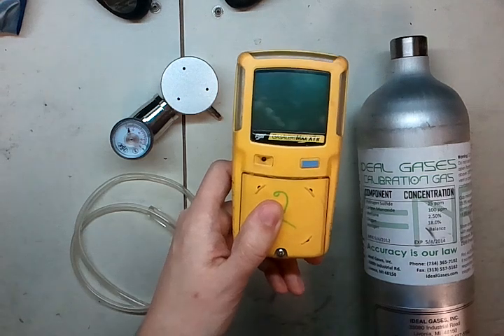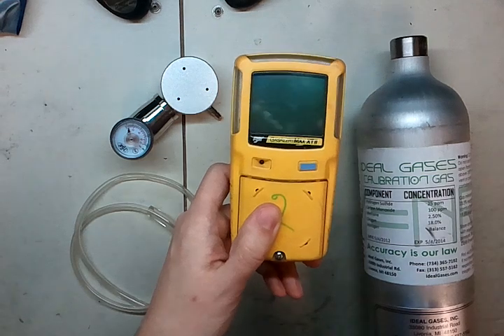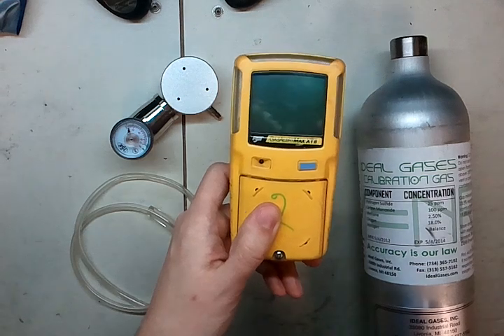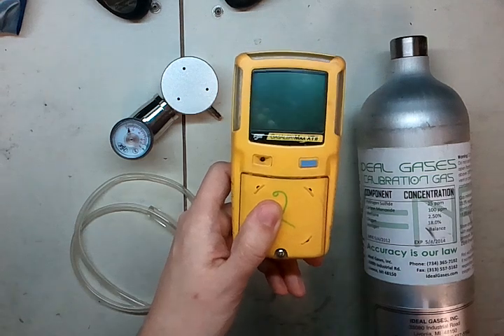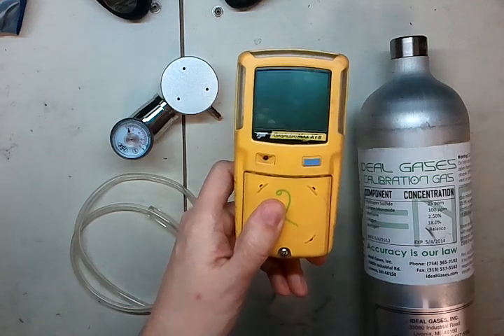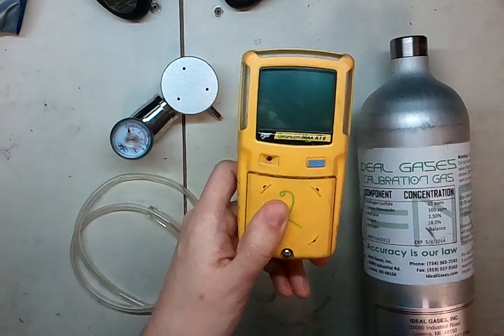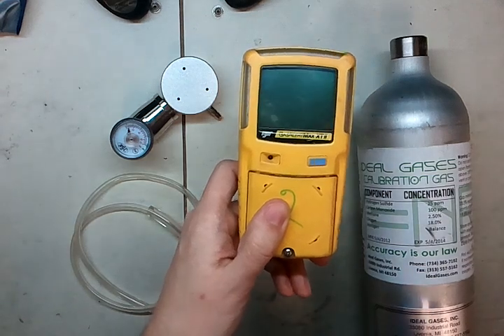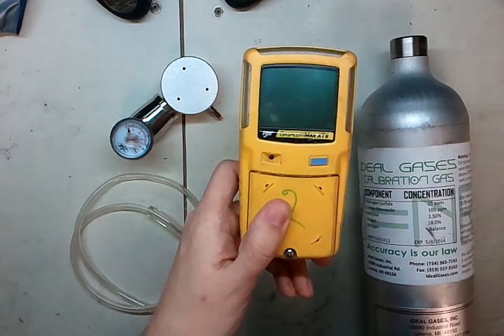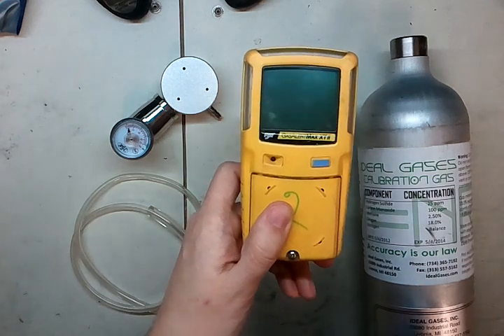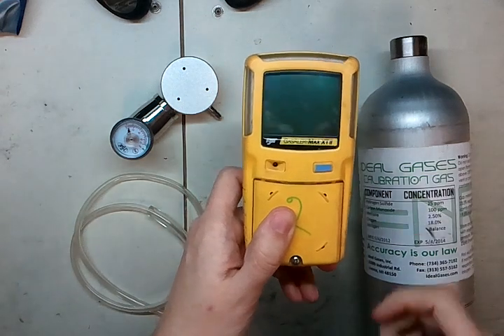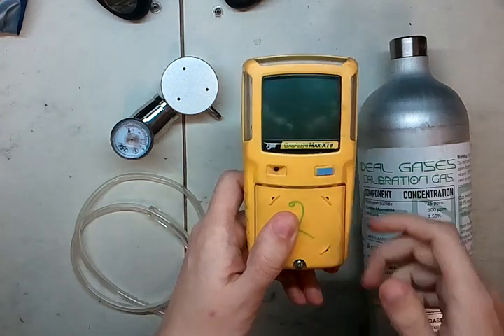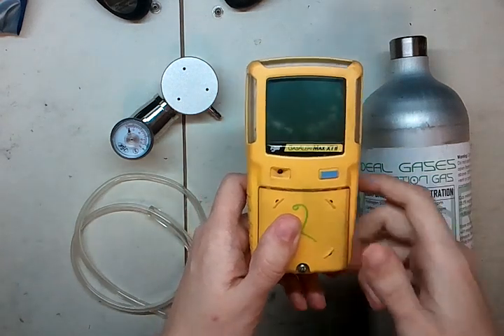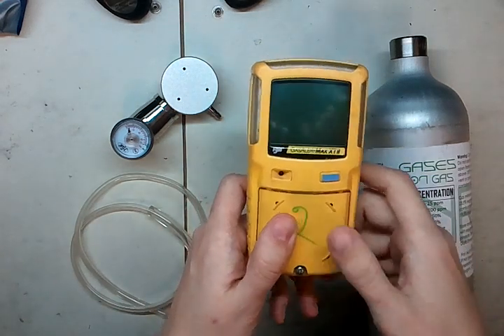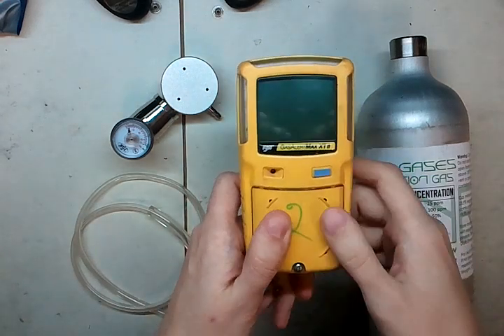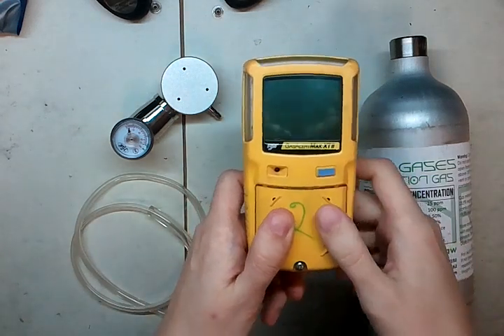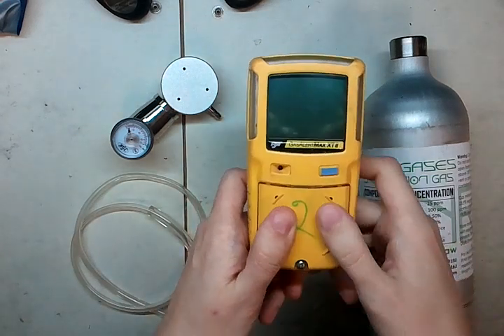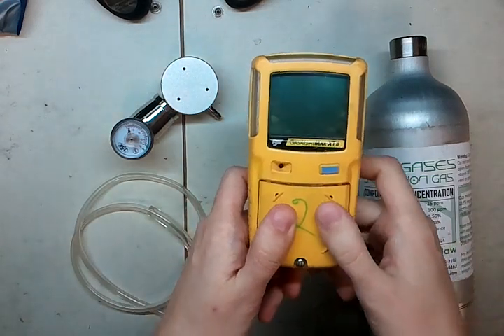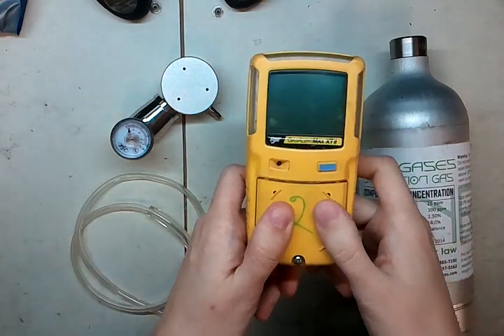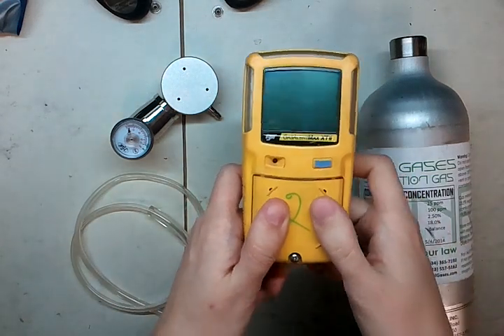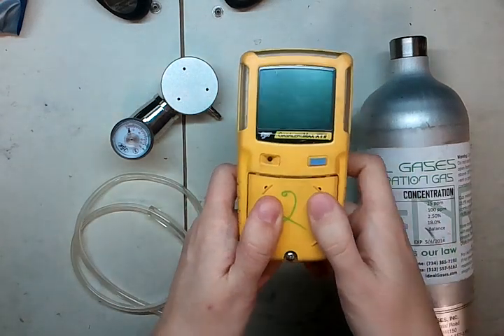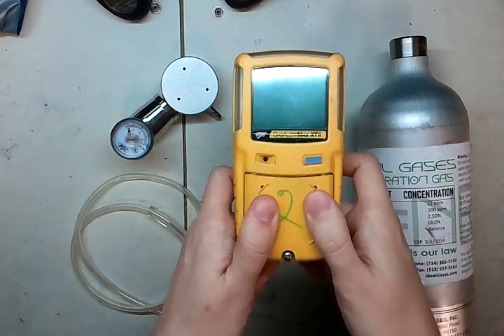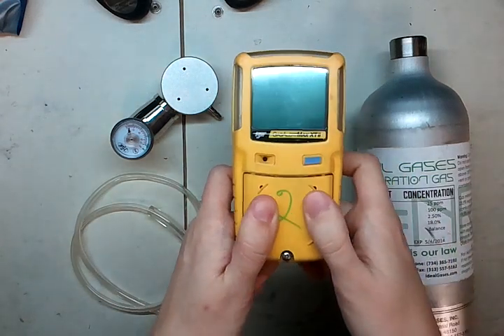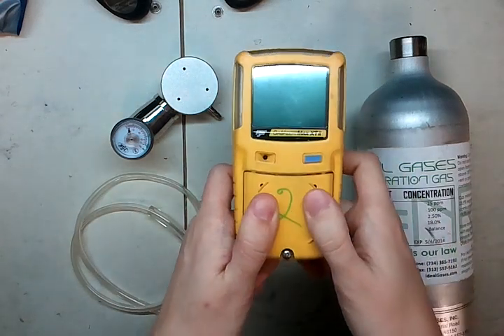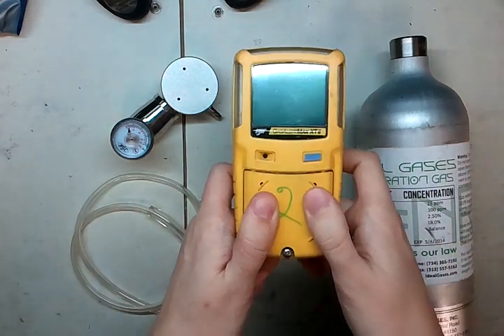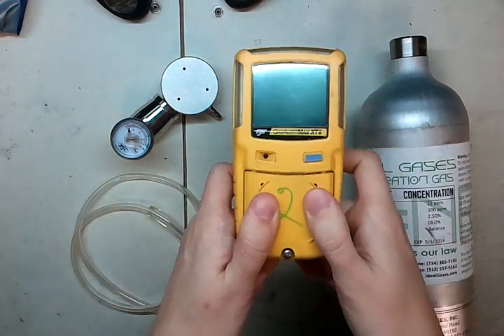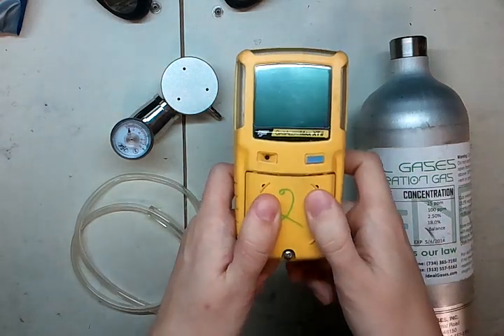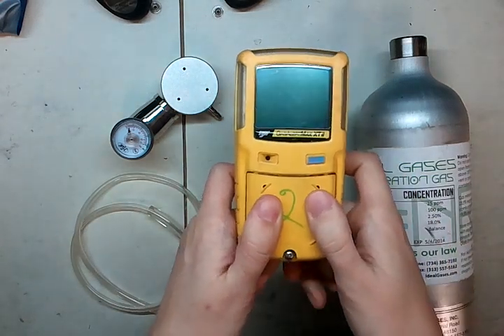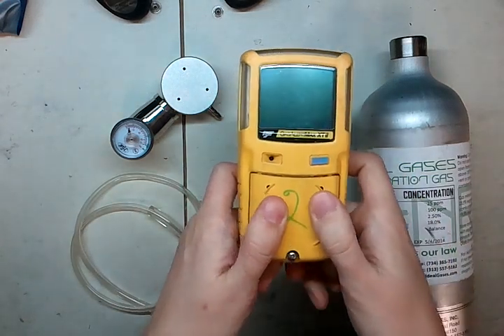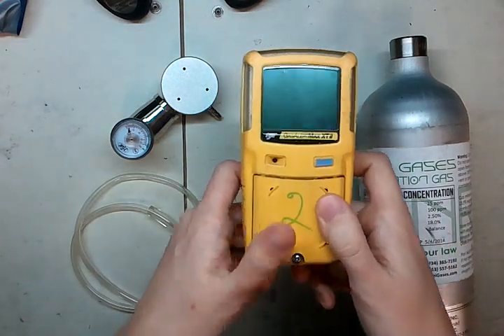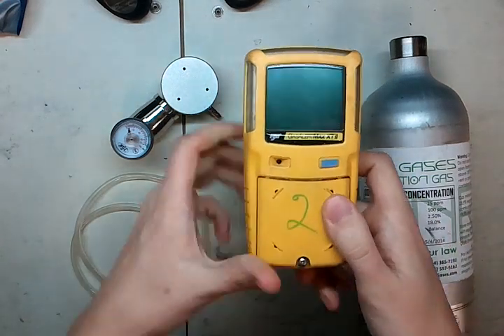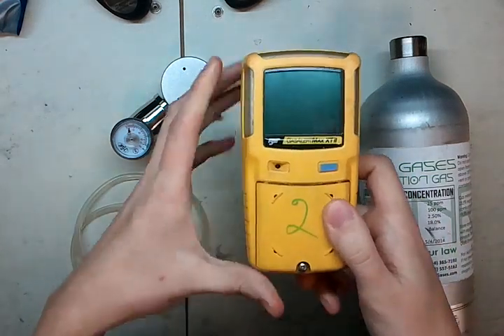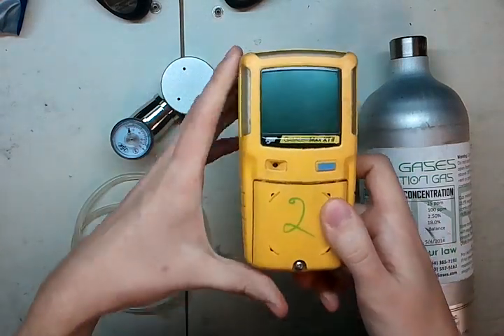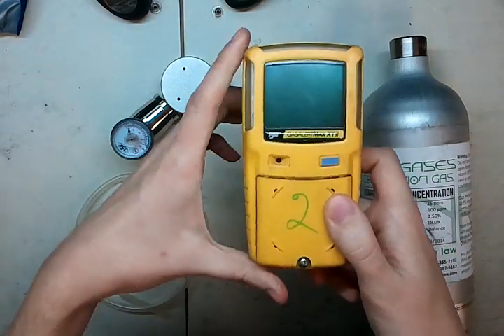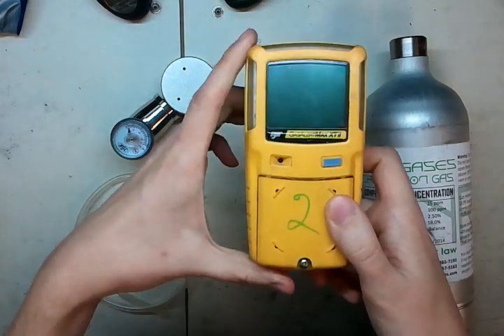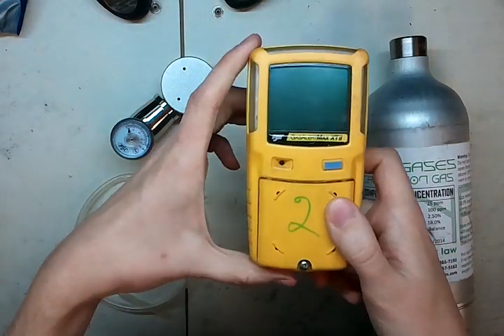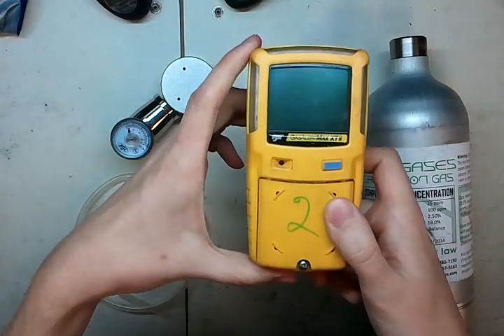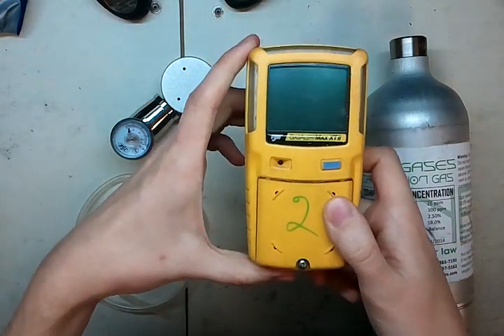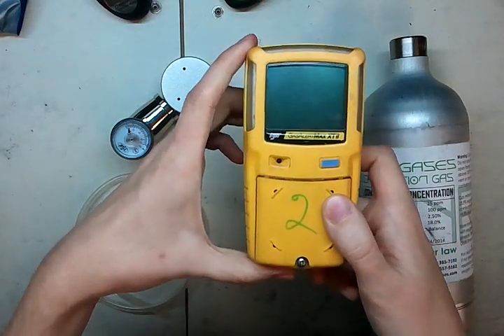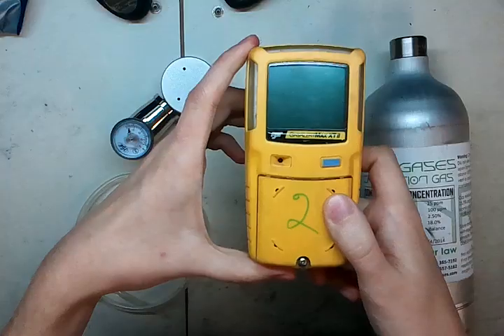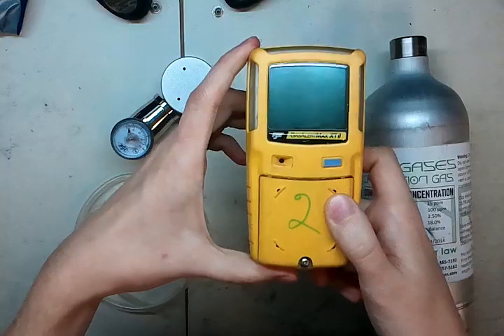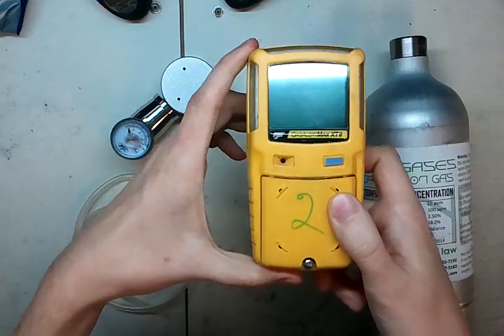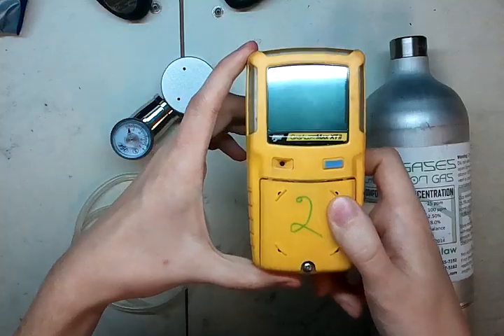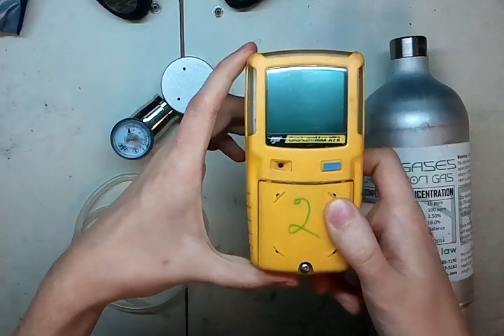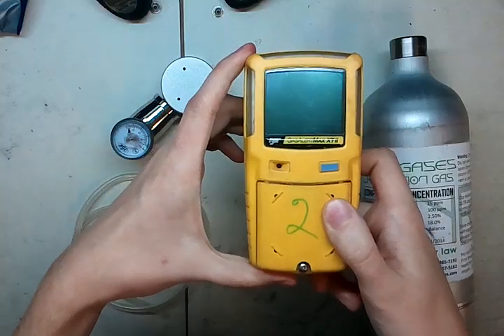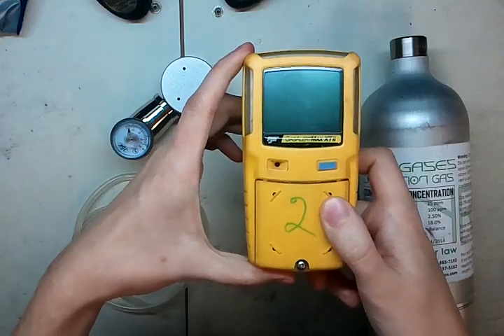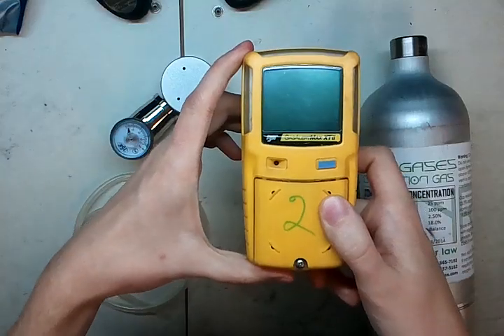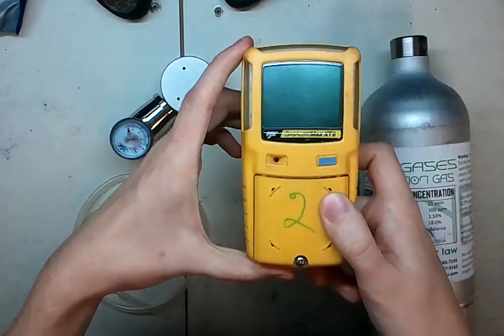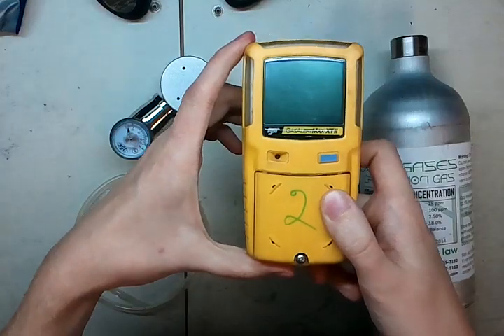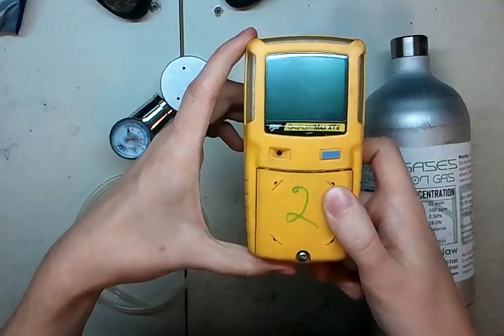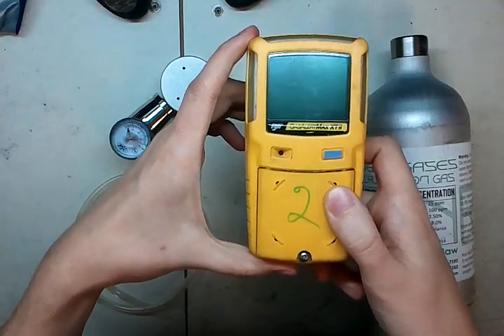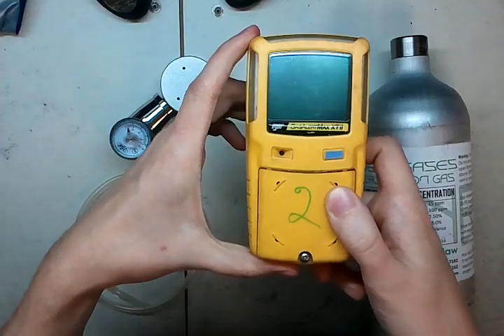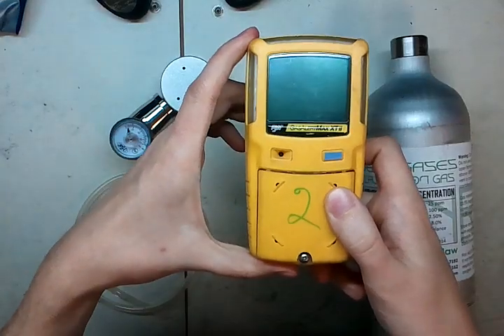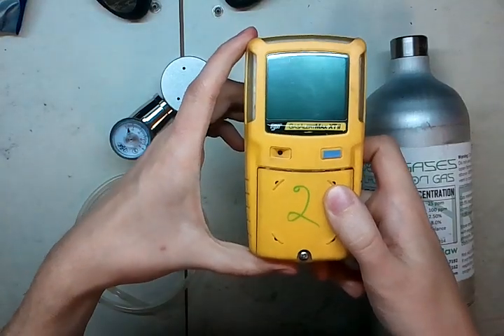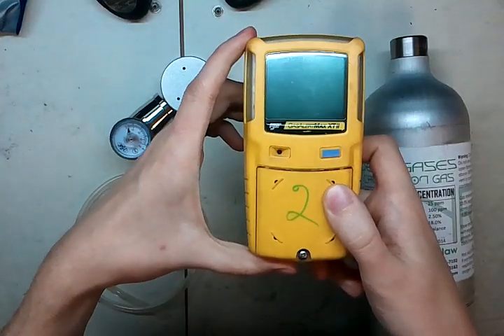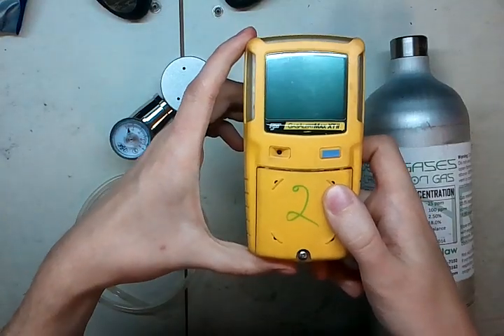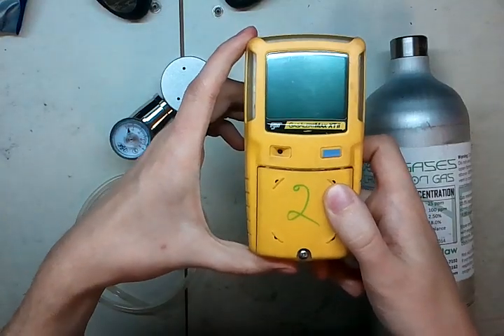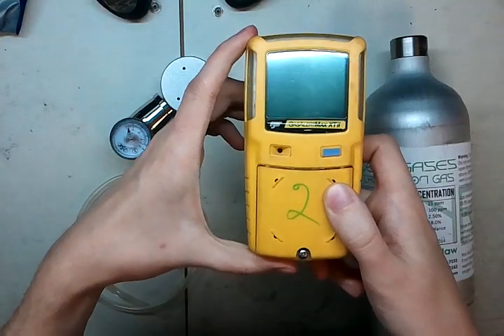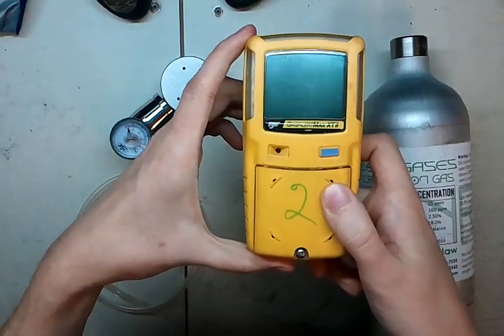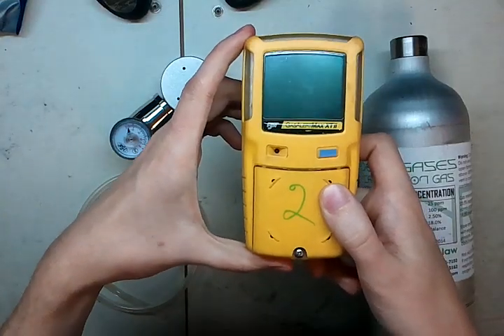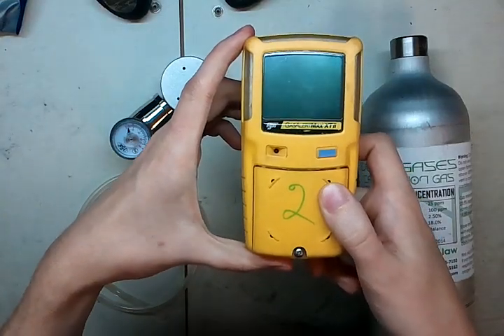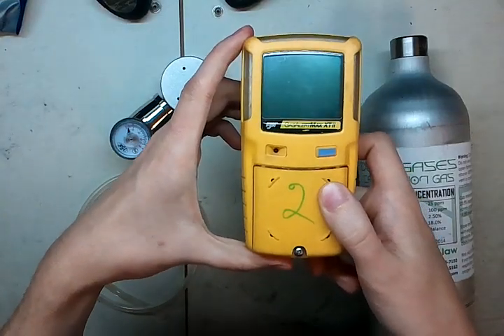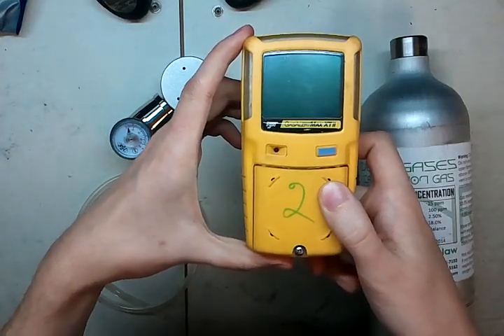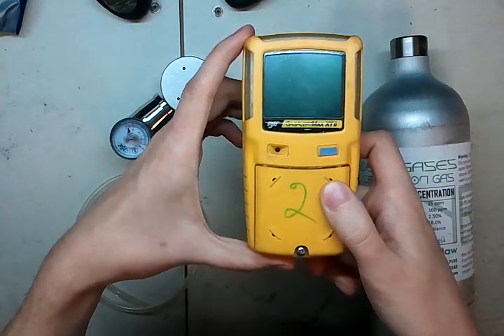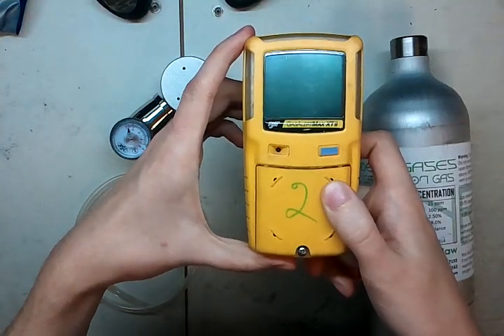Hi, and welcome to the Ideal Calibrations 'How to Calibrate Your Gas Detector' series. Today we're looking at the Gas Alert Max XT2.